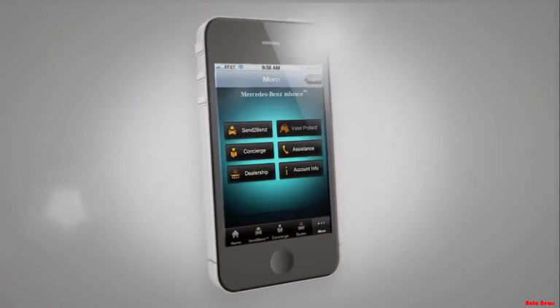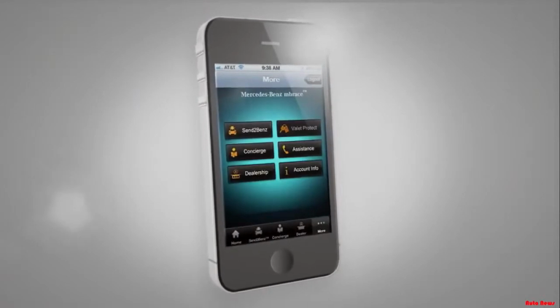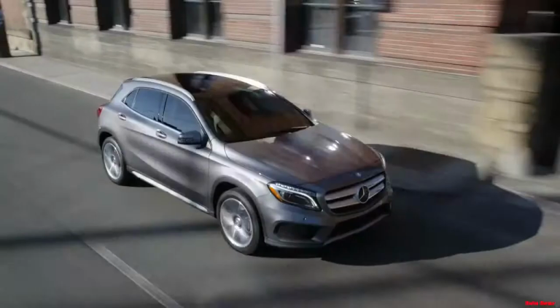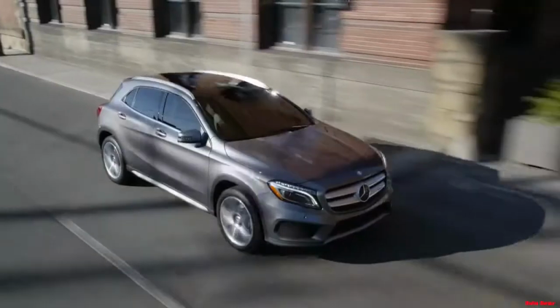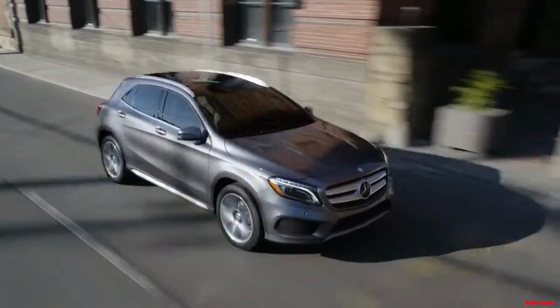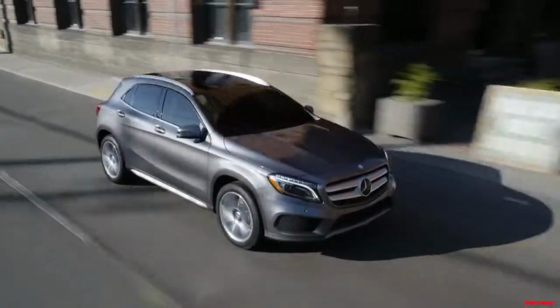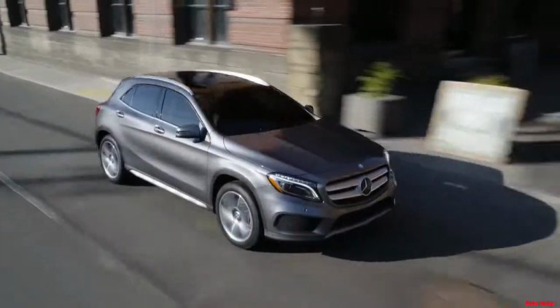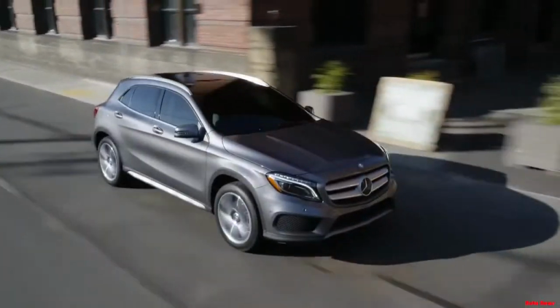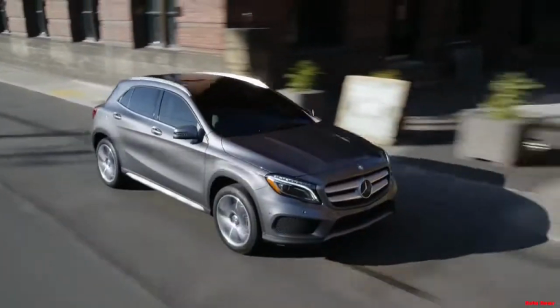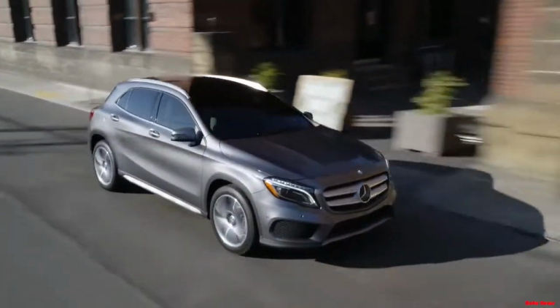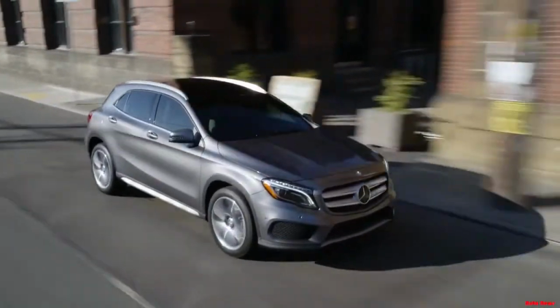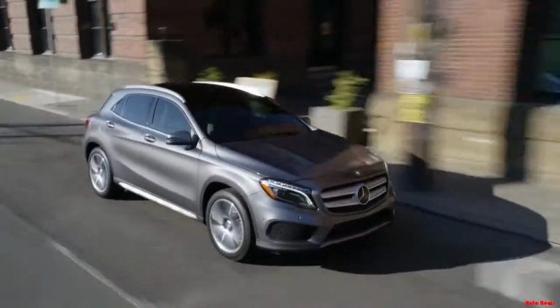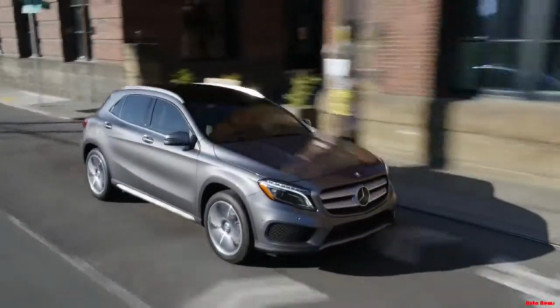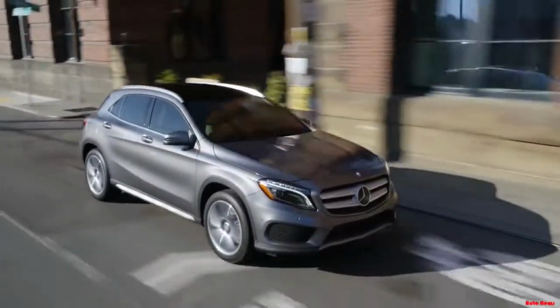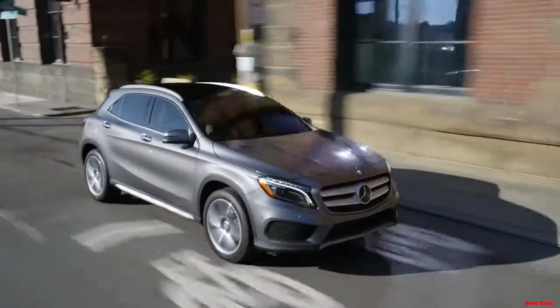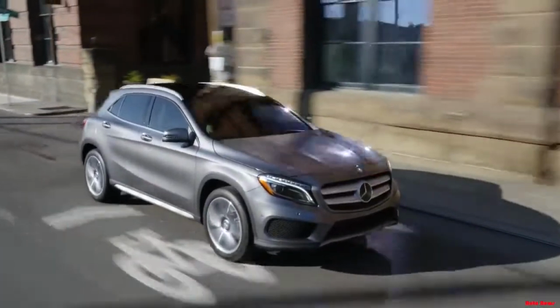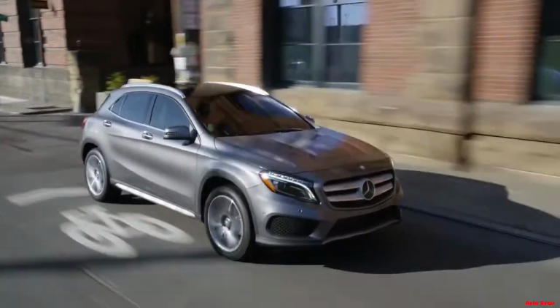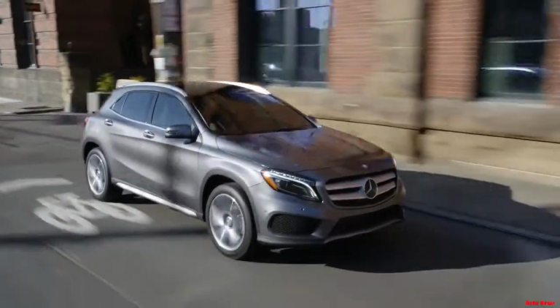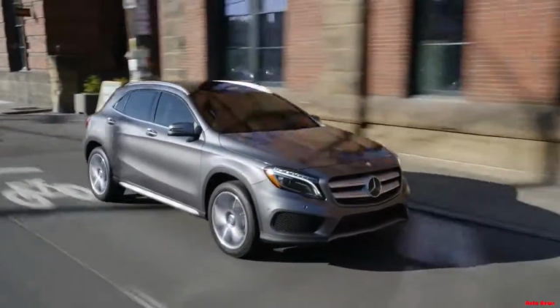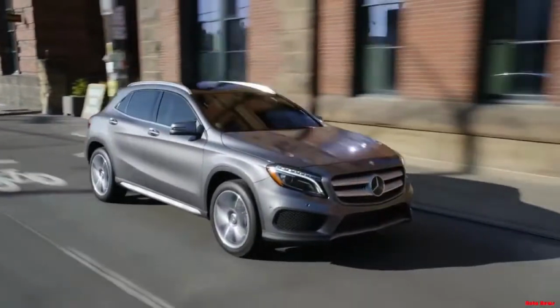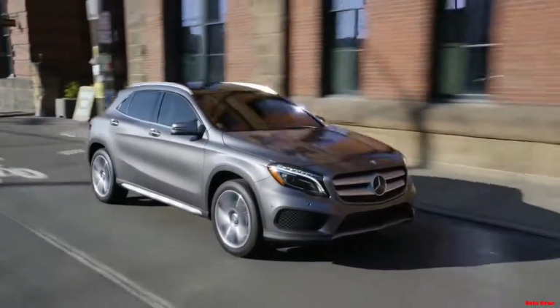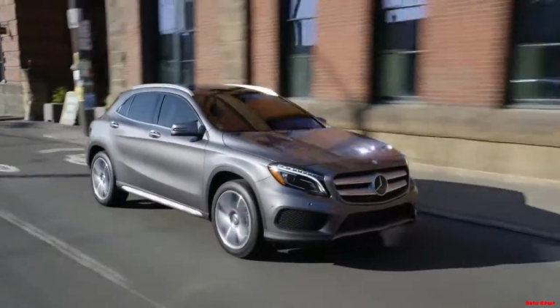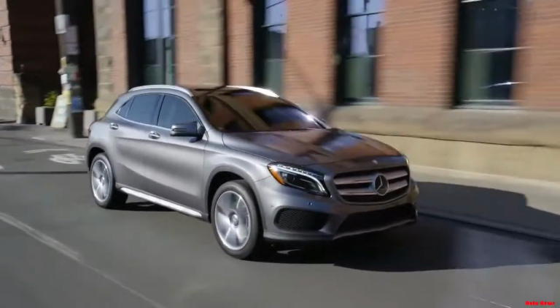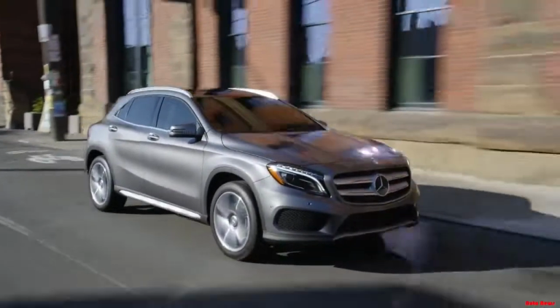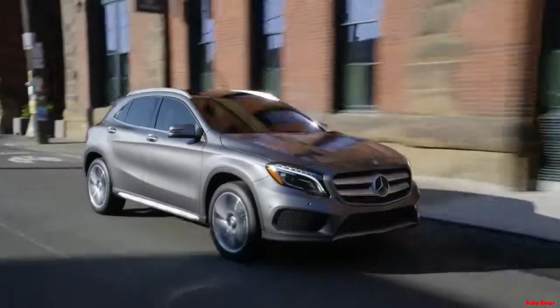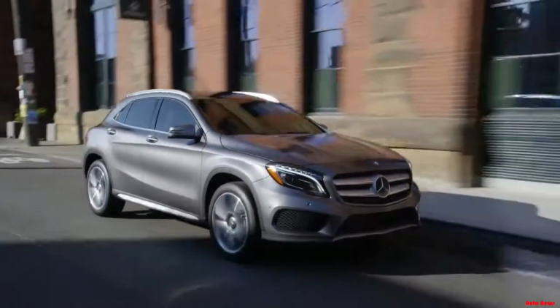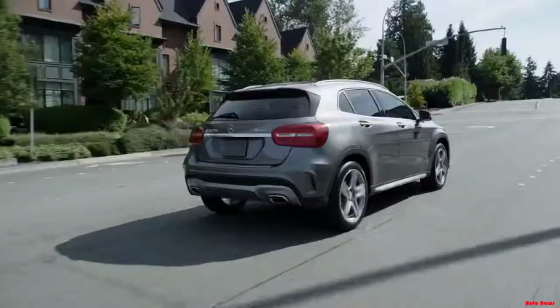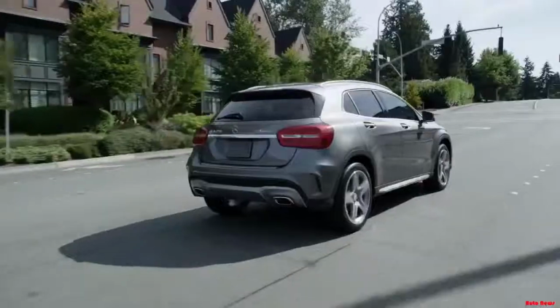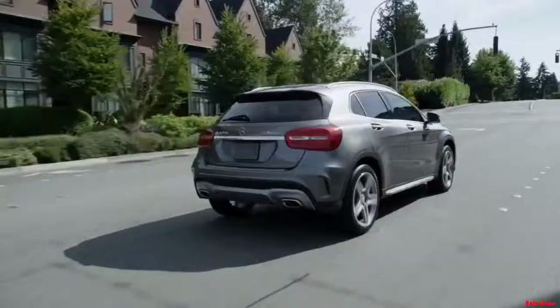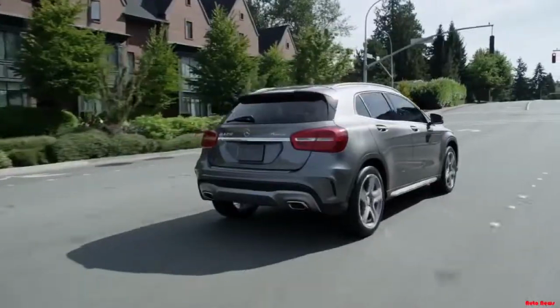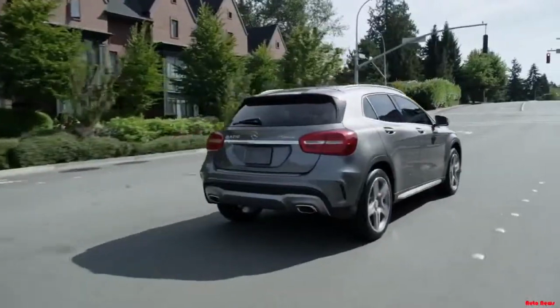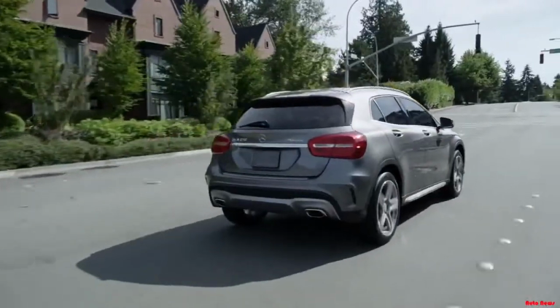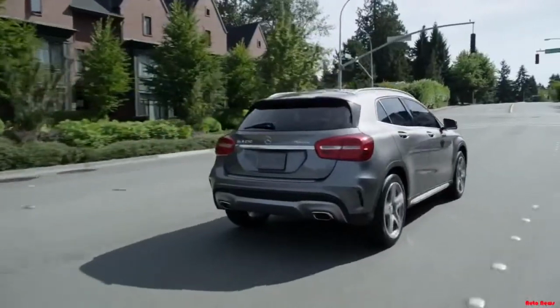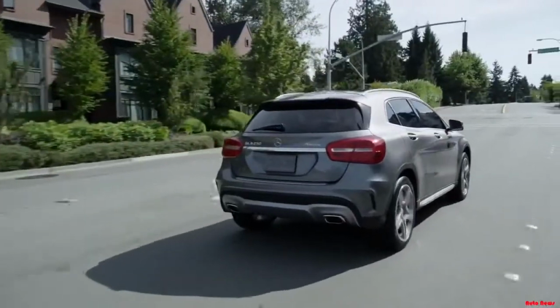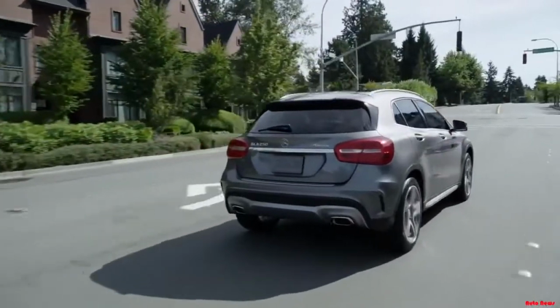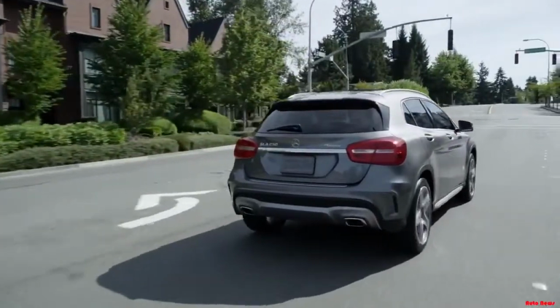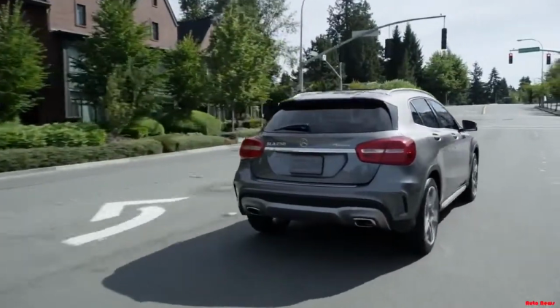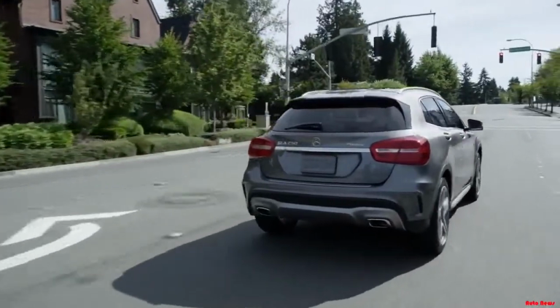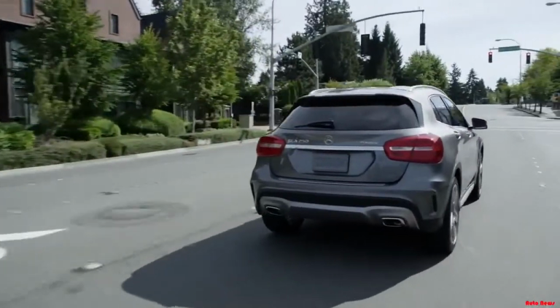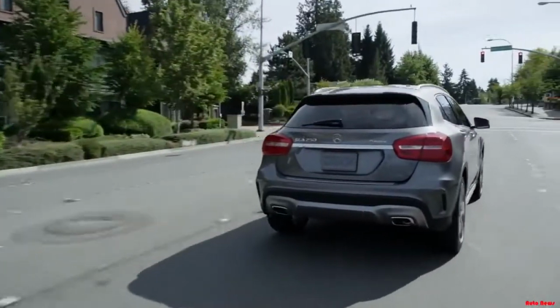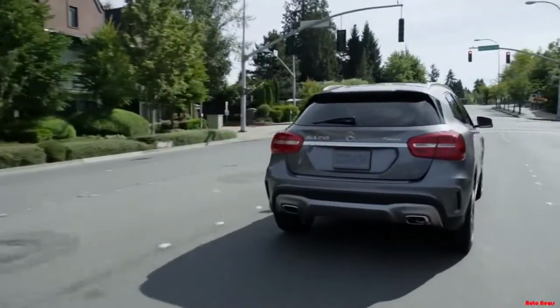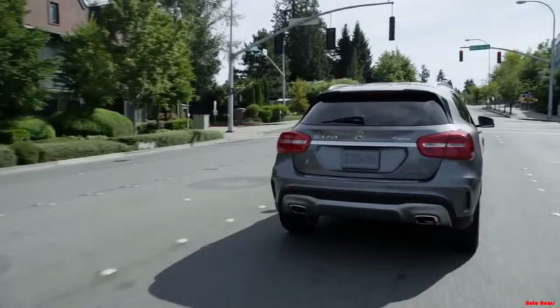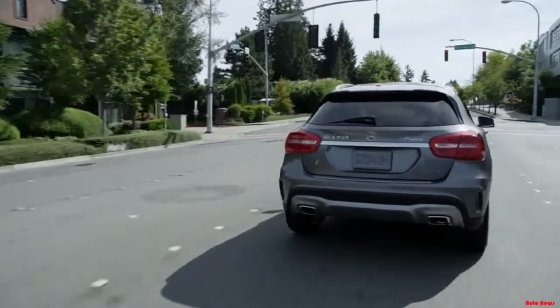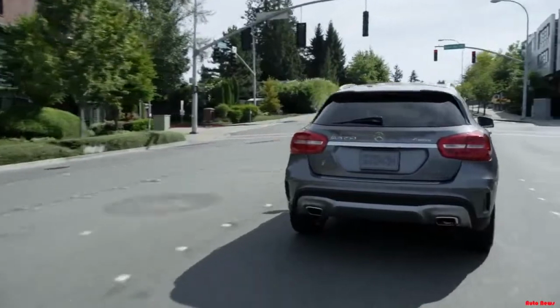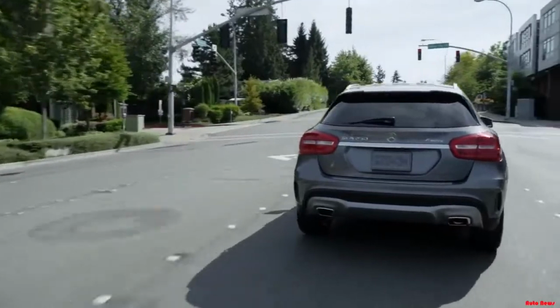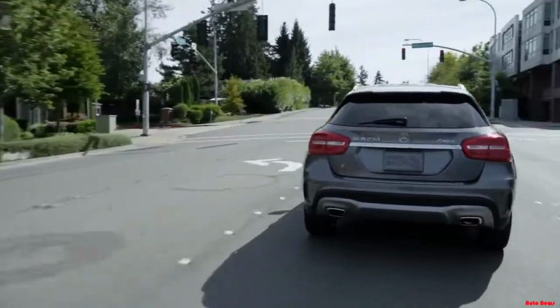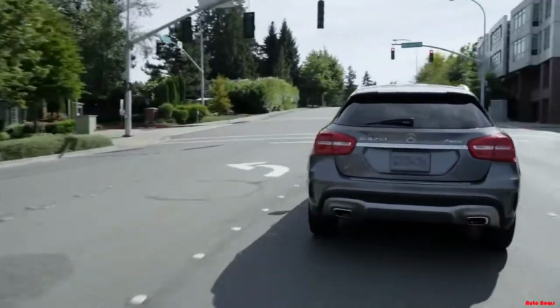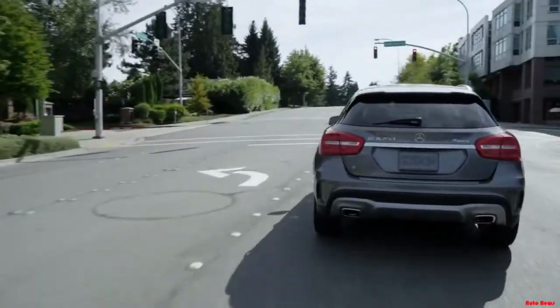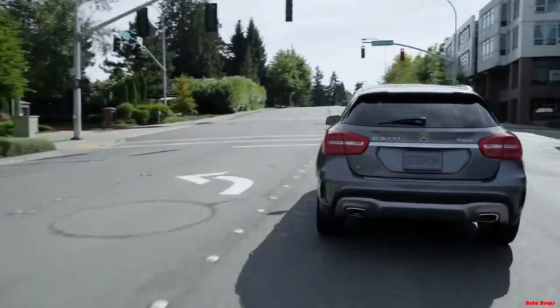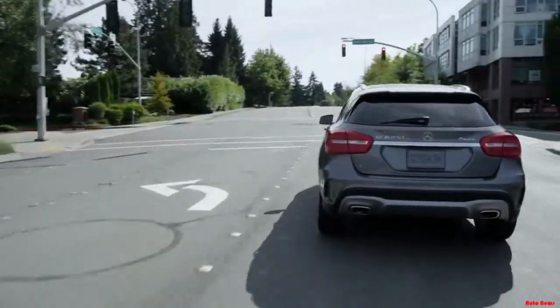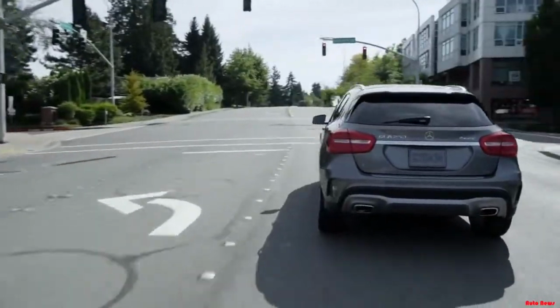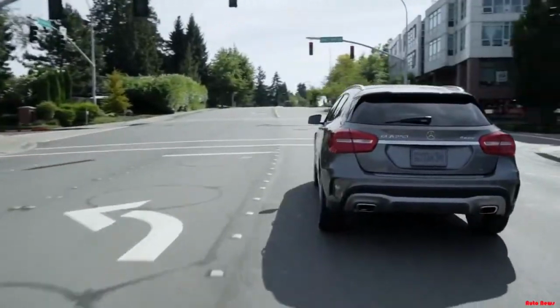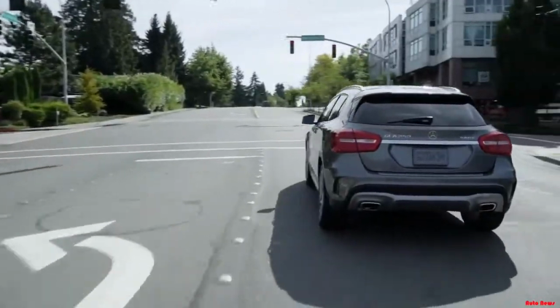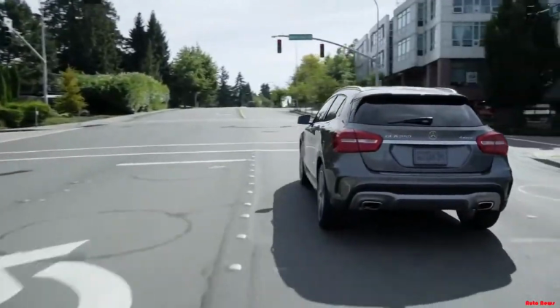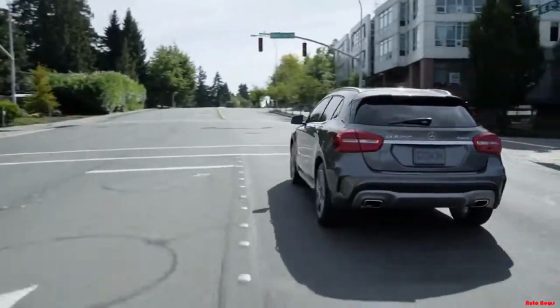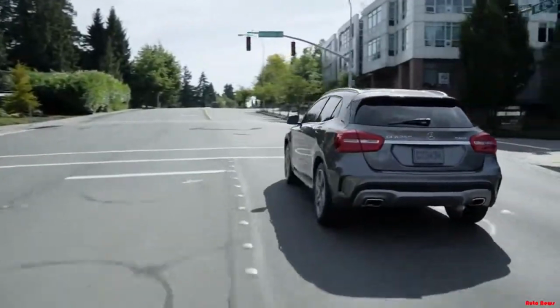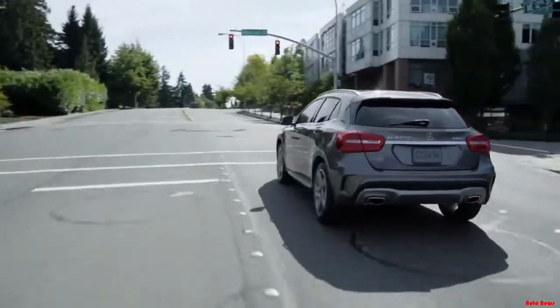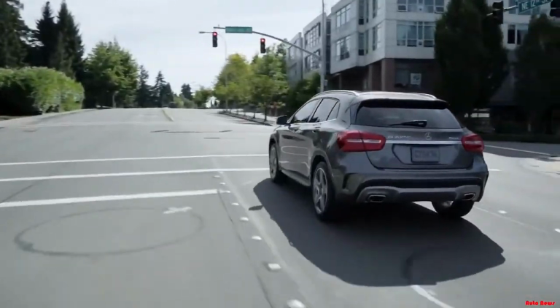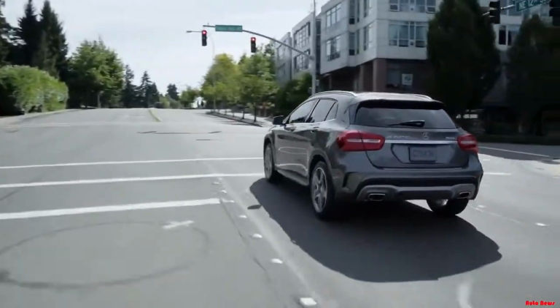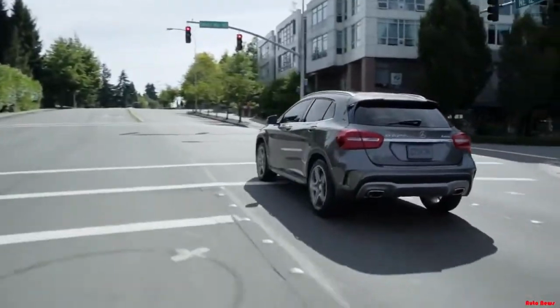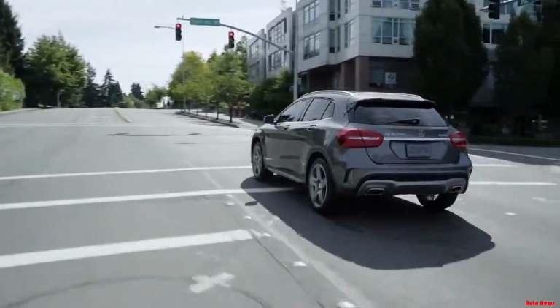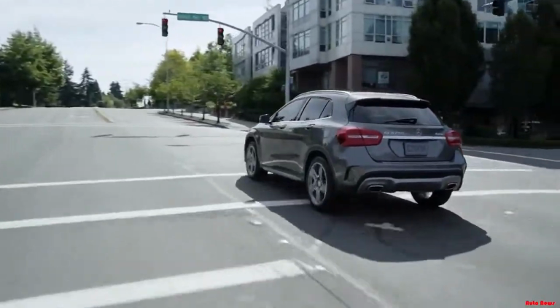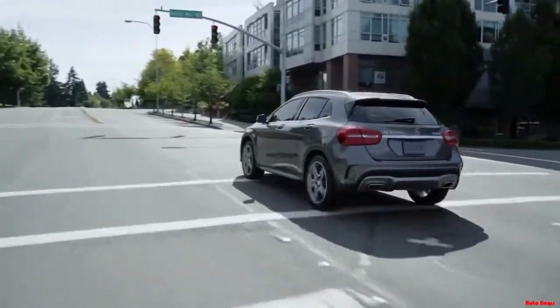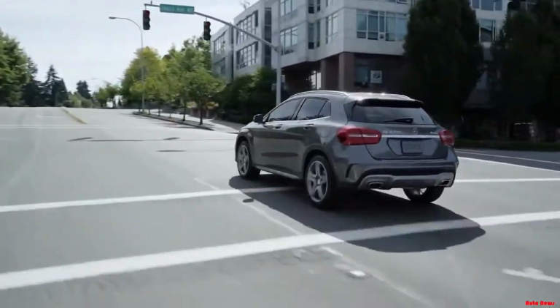The GLA class connects with your lifestyle to deliver not just an exhilarating drive, but an even greater experience.